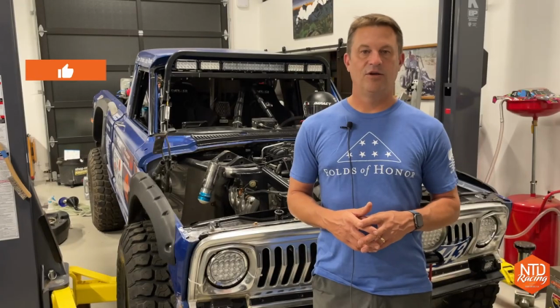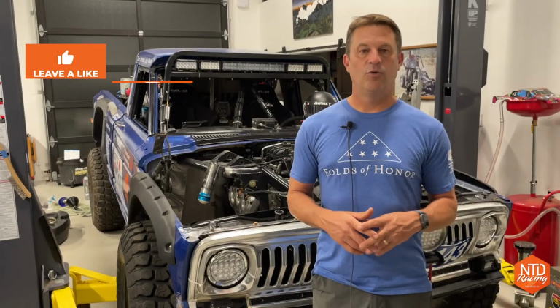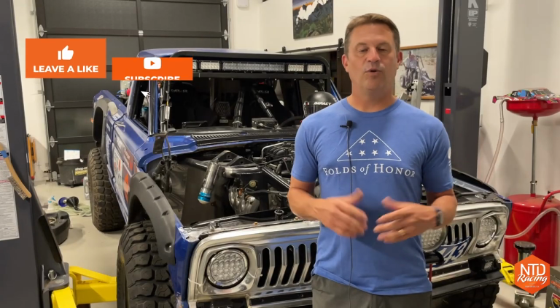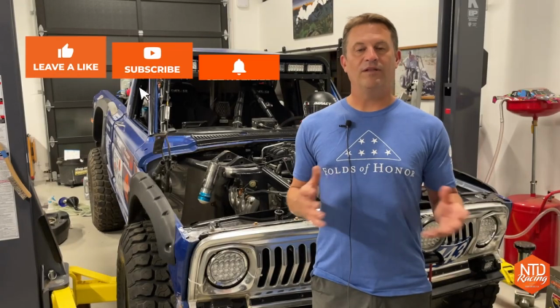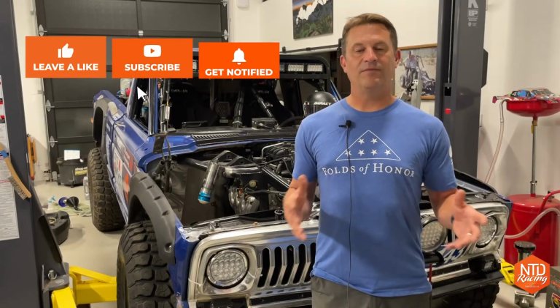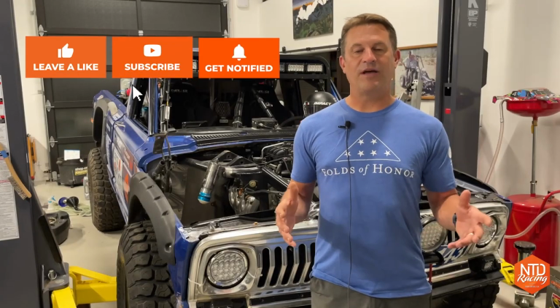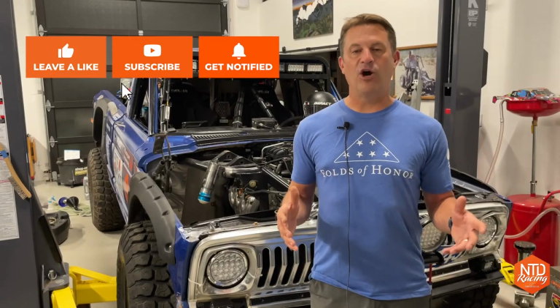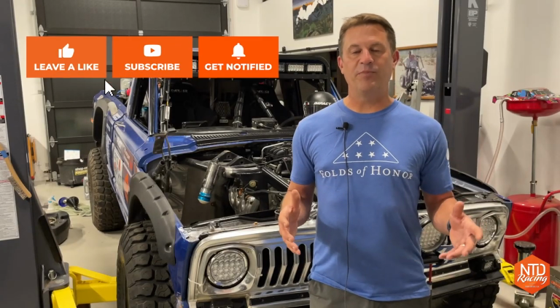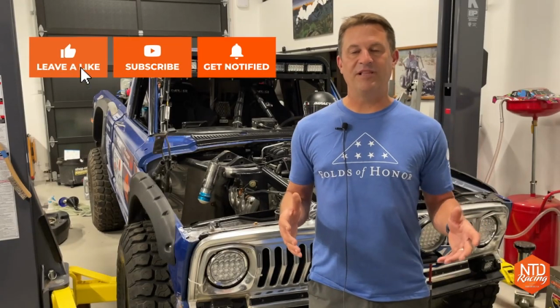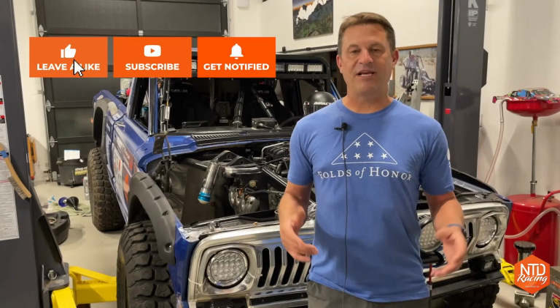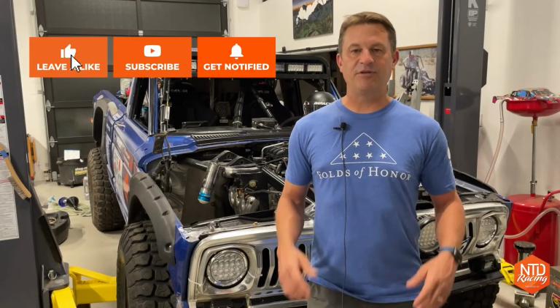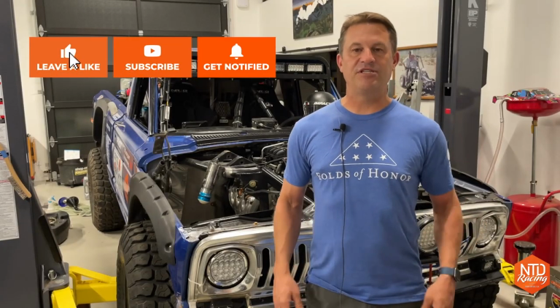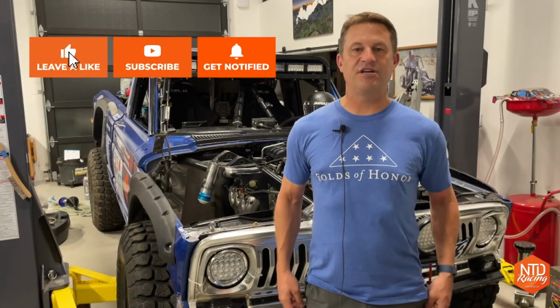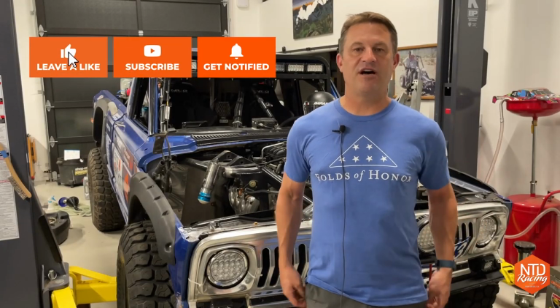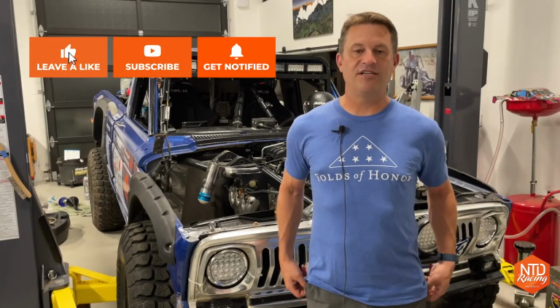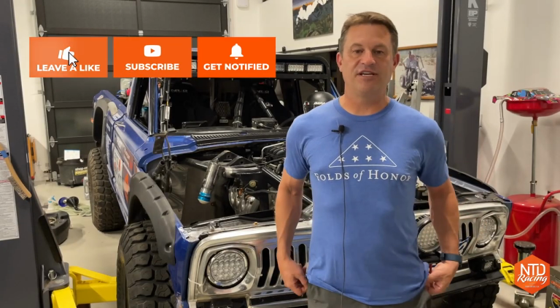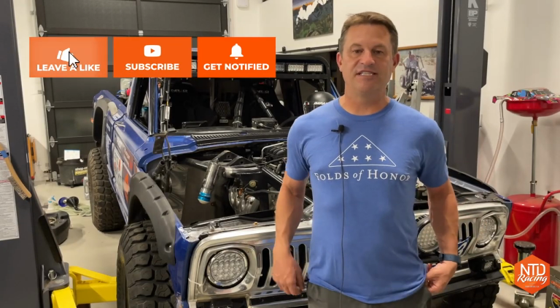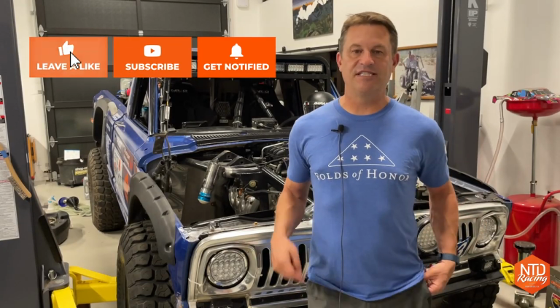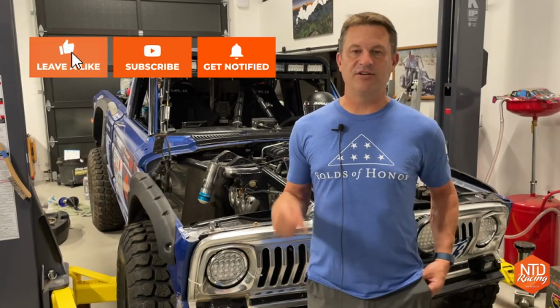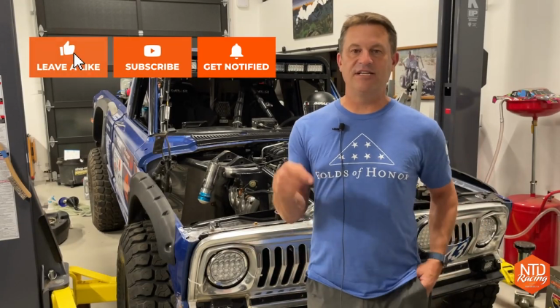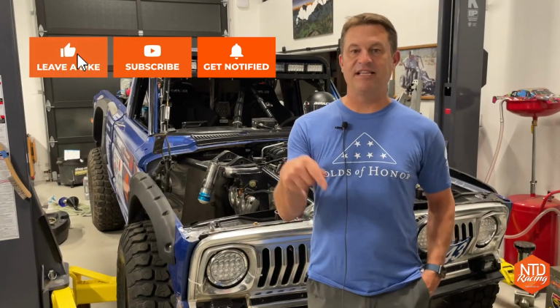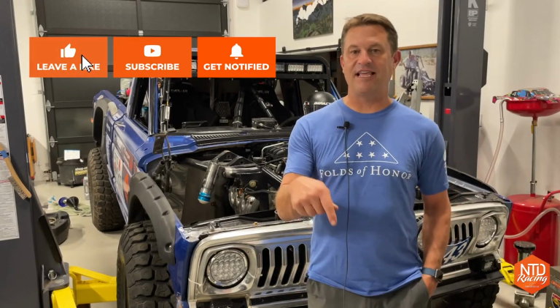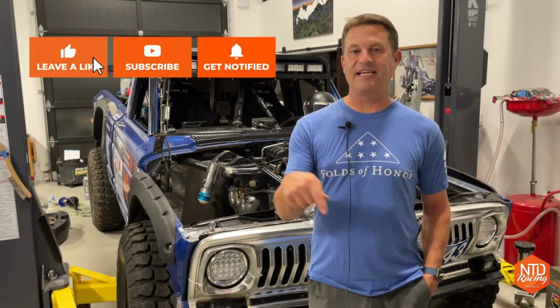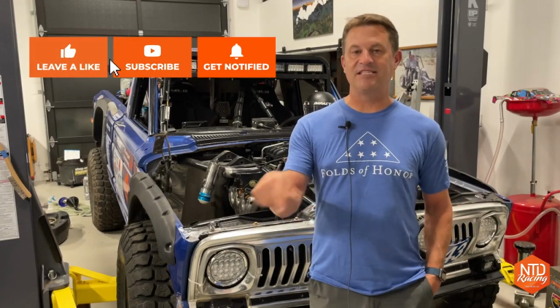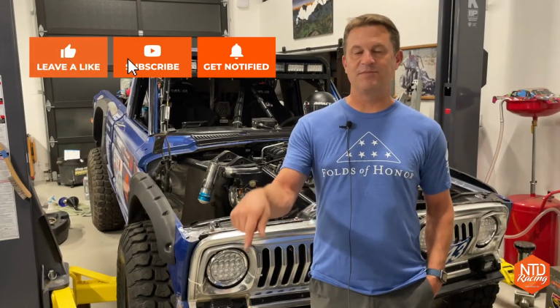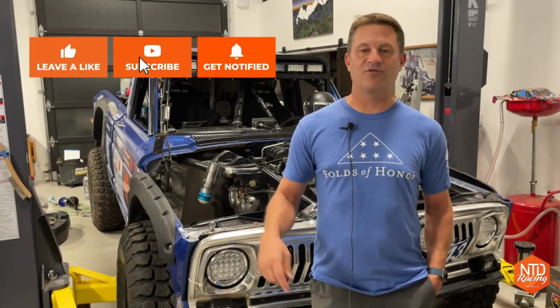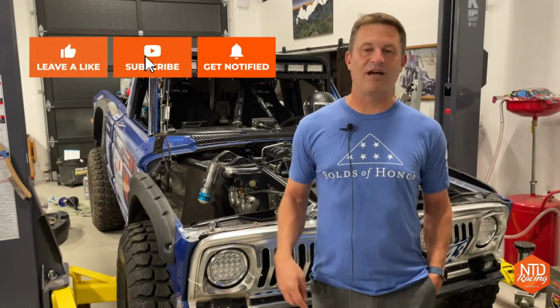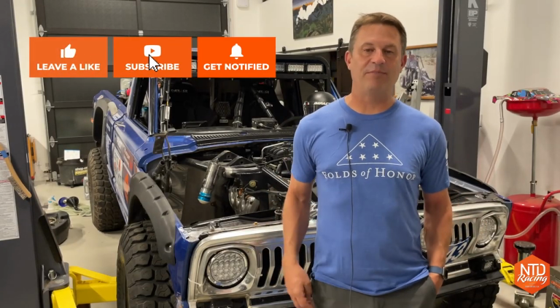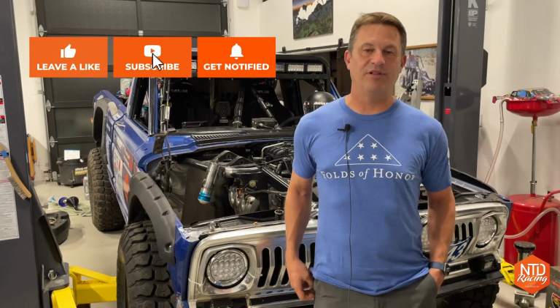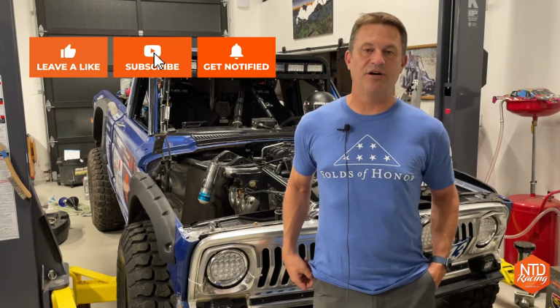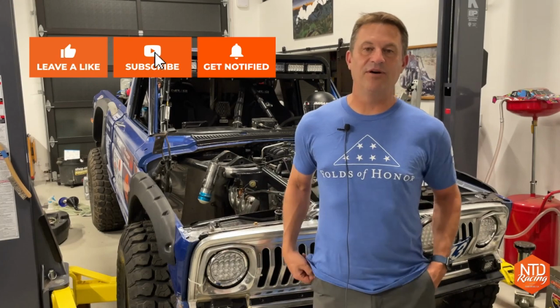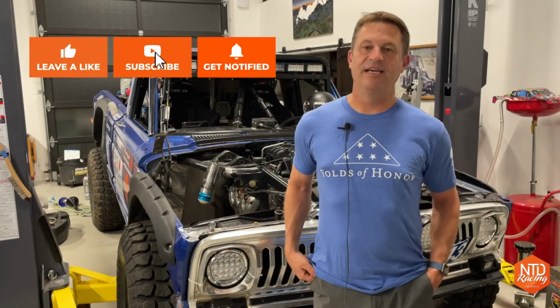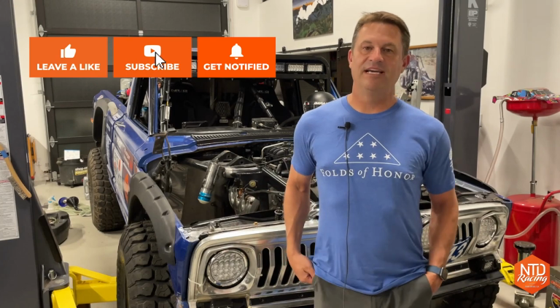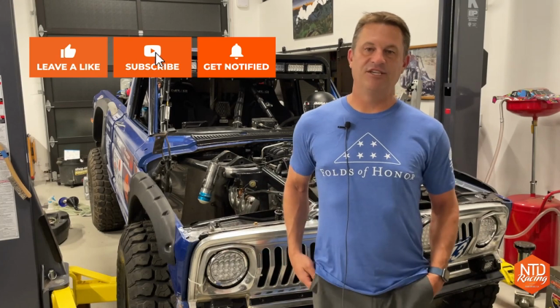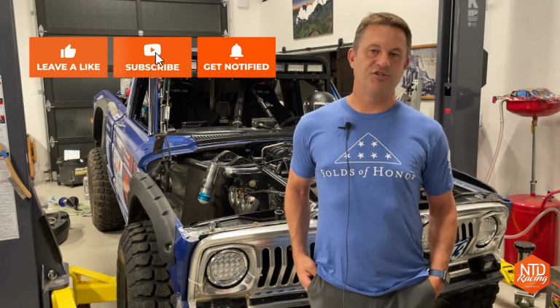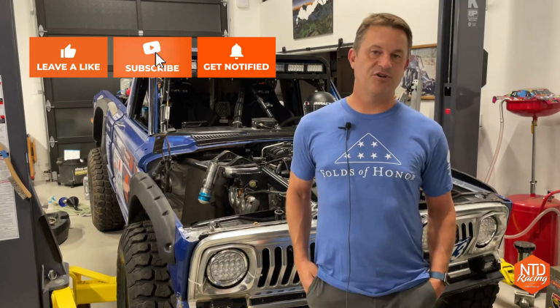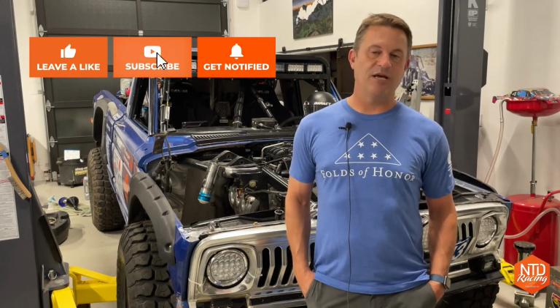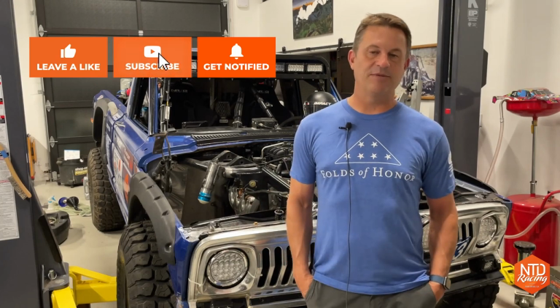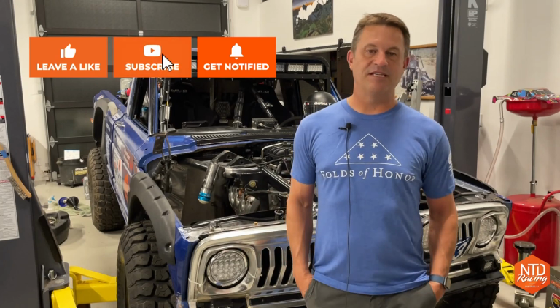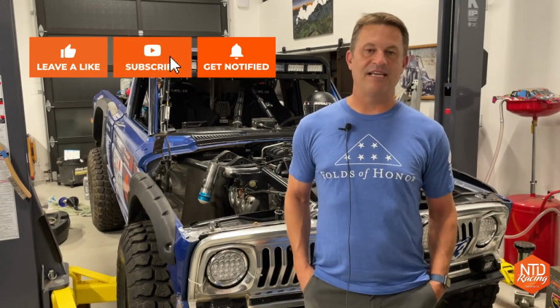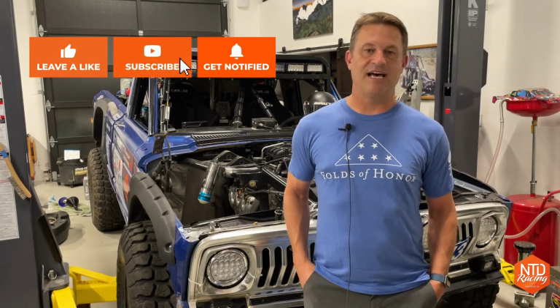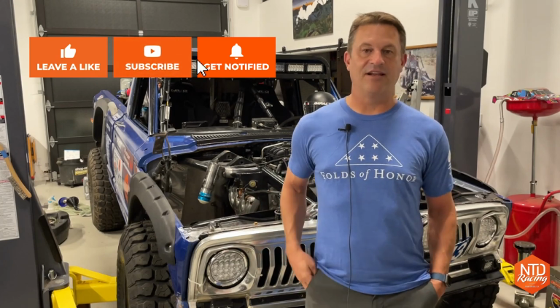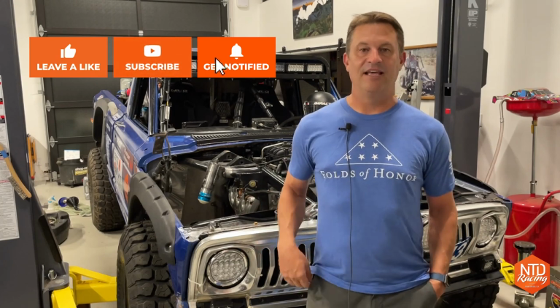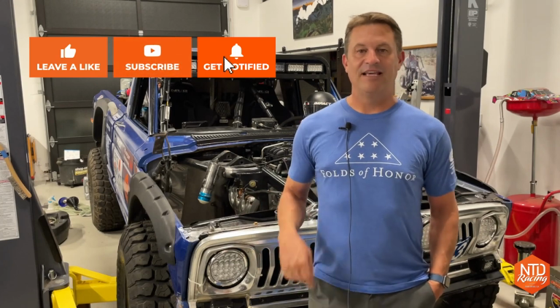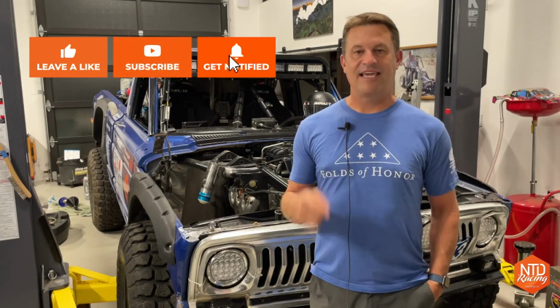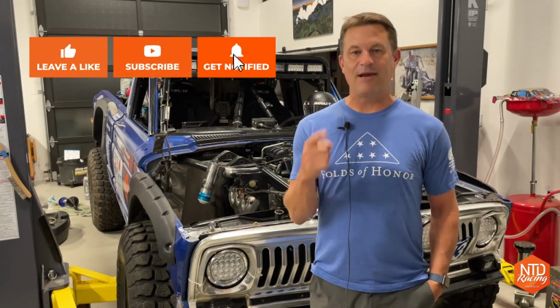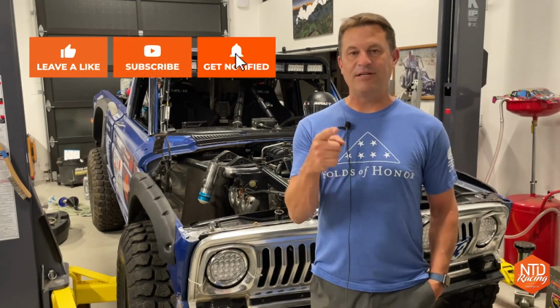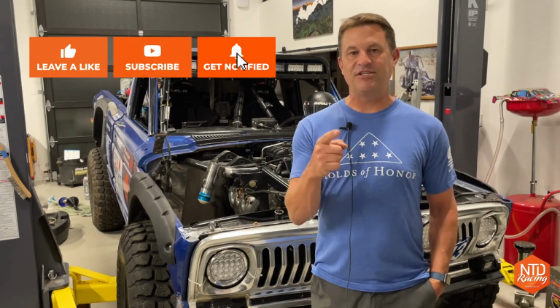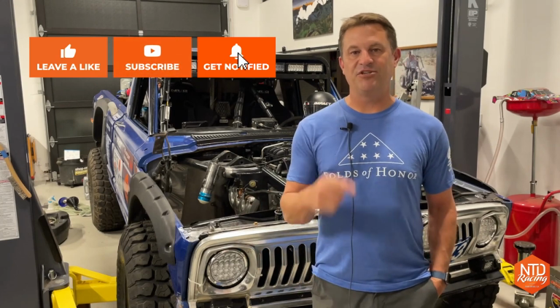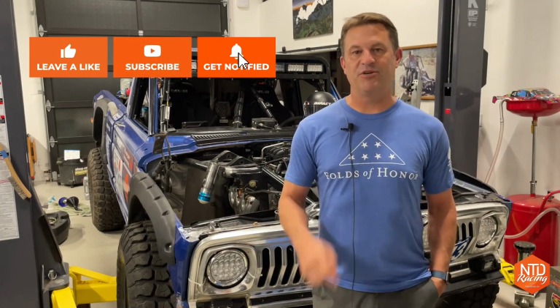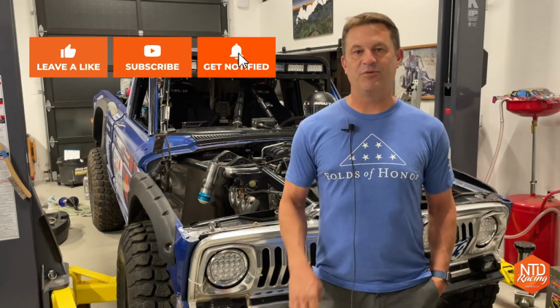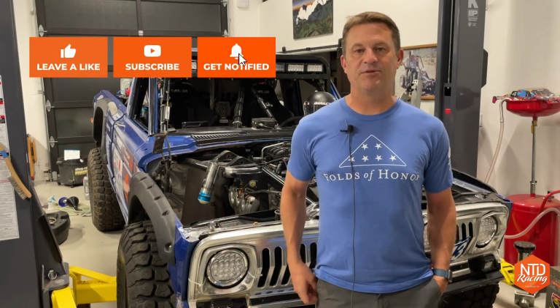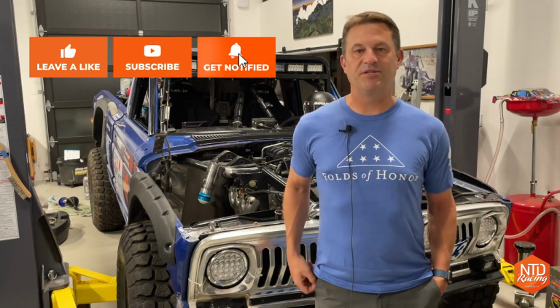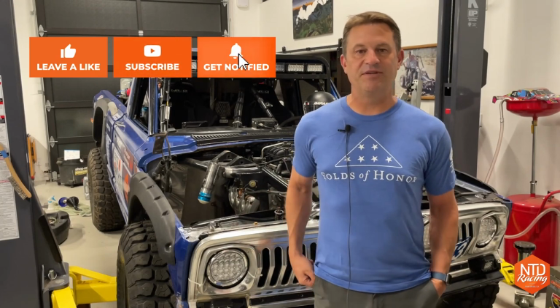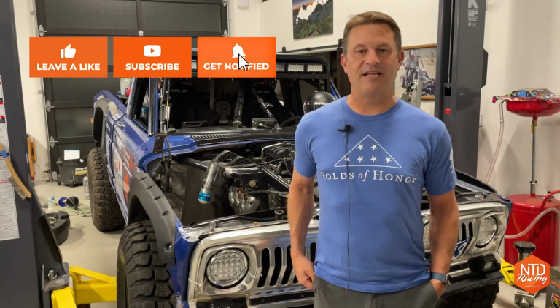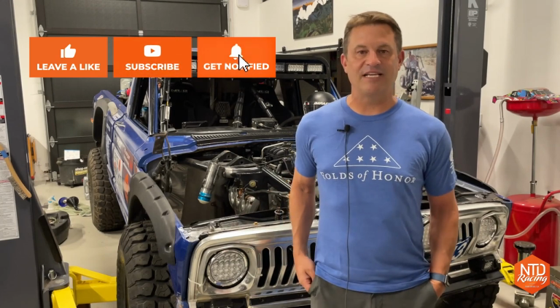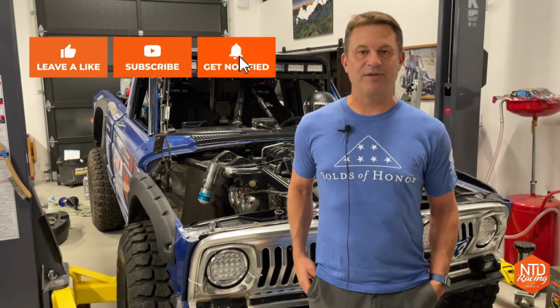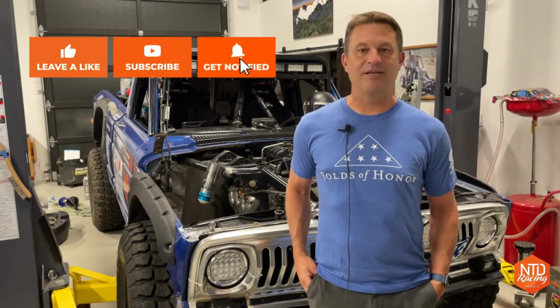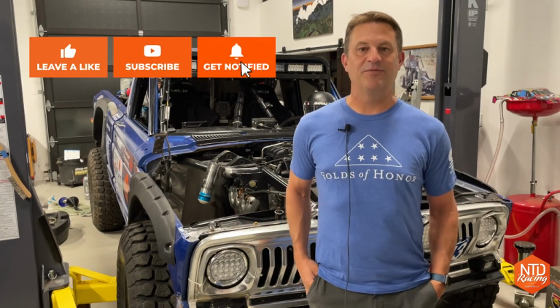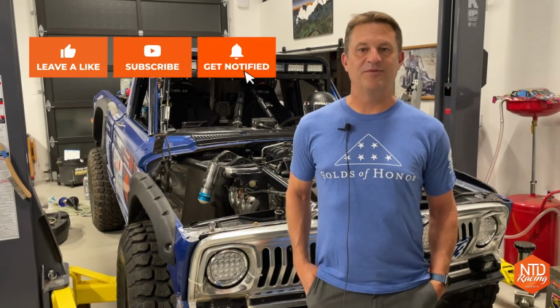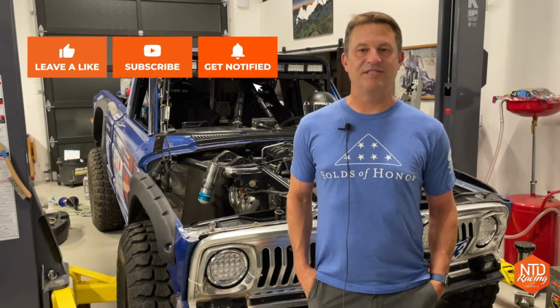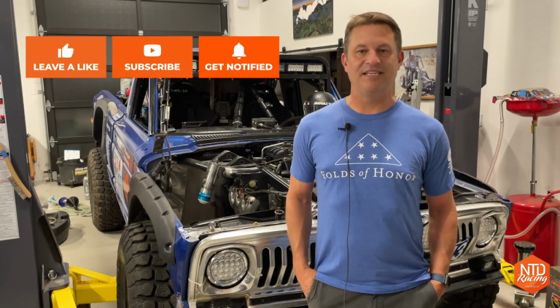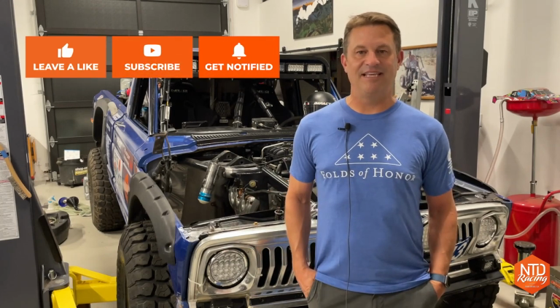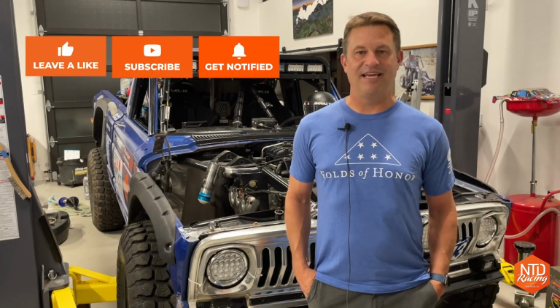Some really exciting stuff. I hope you like what you saw and you consider hitting the like and subscribe below — it sure helps us out. Can't wait to show you what we're doing next week. We'll see you then. Take care of yourself.